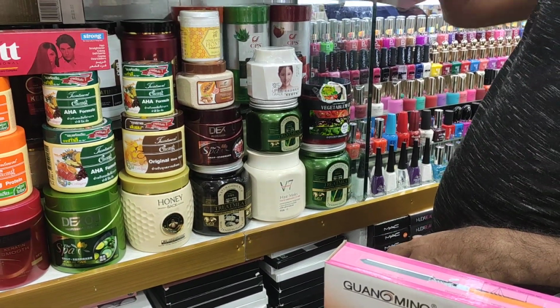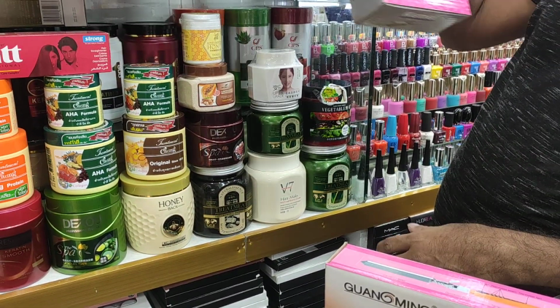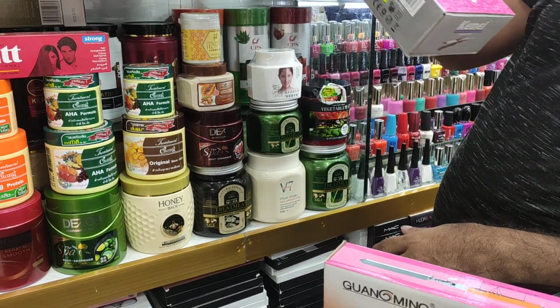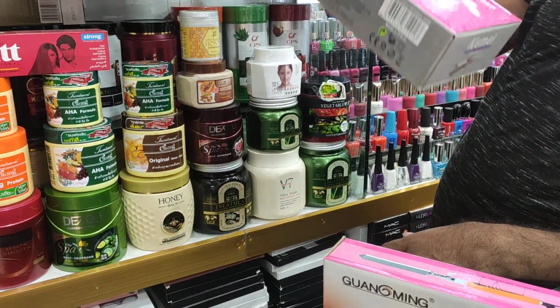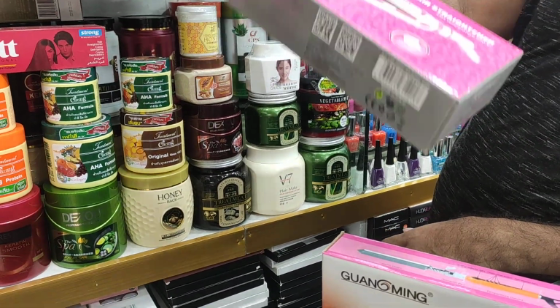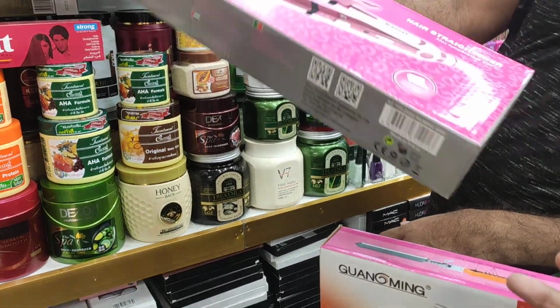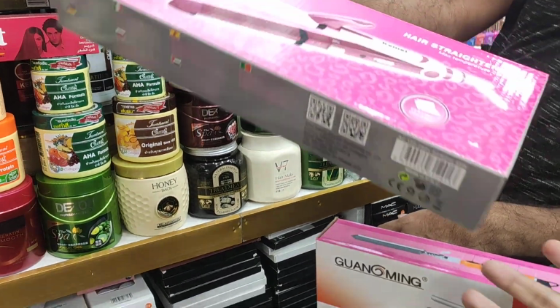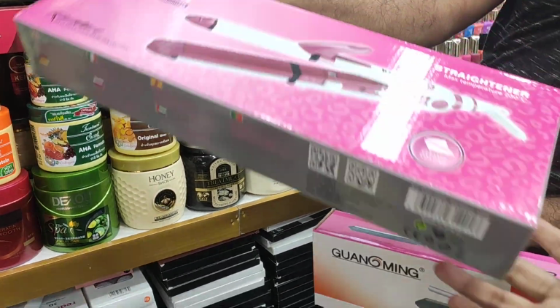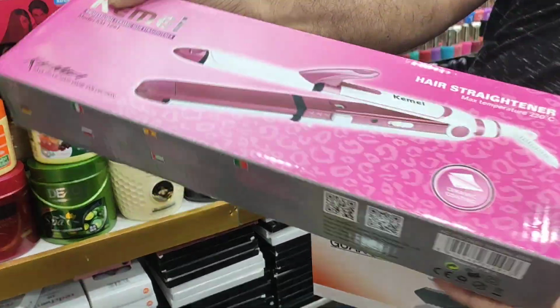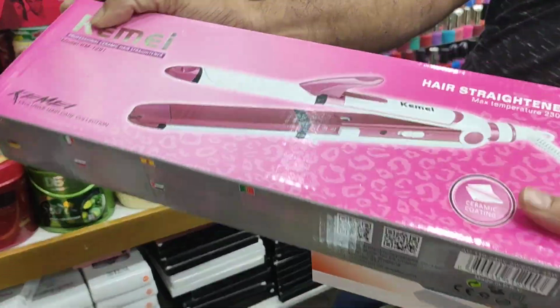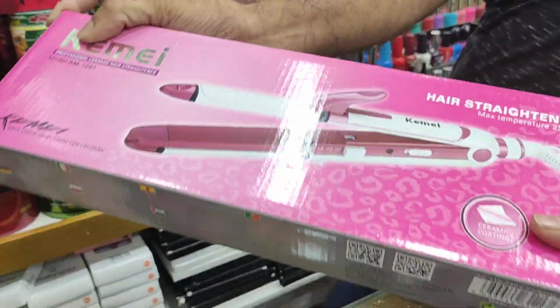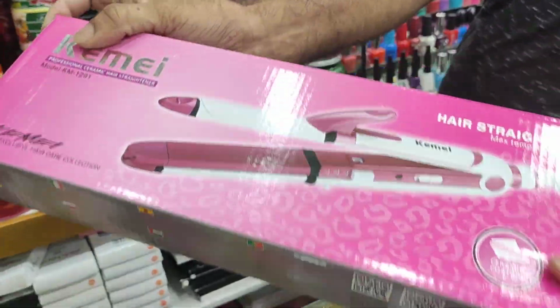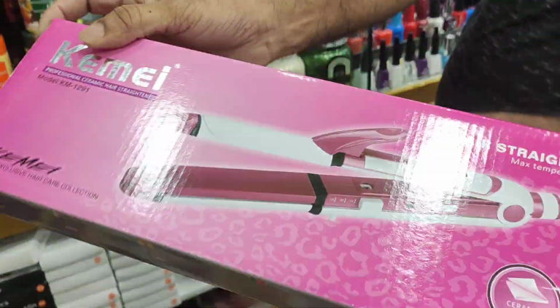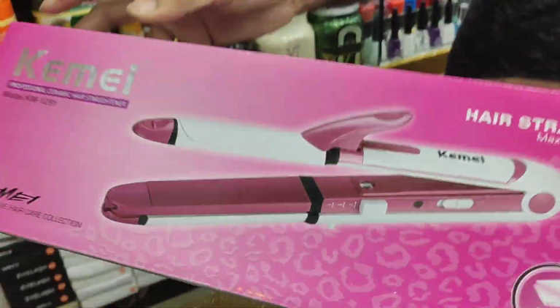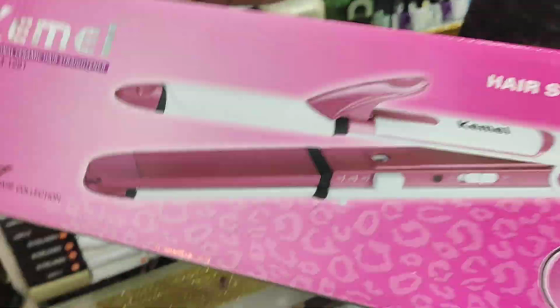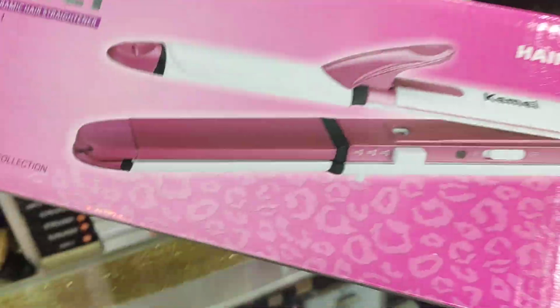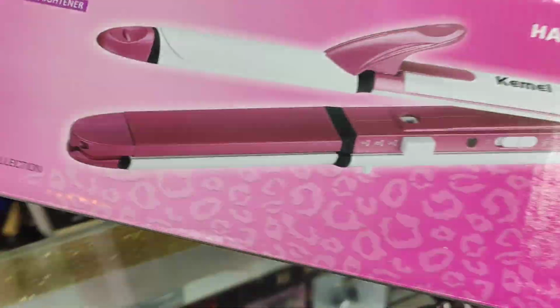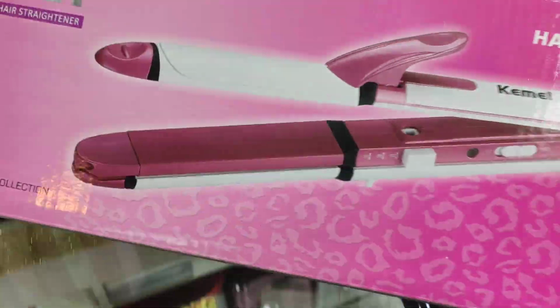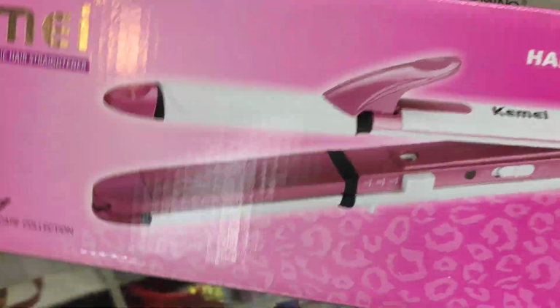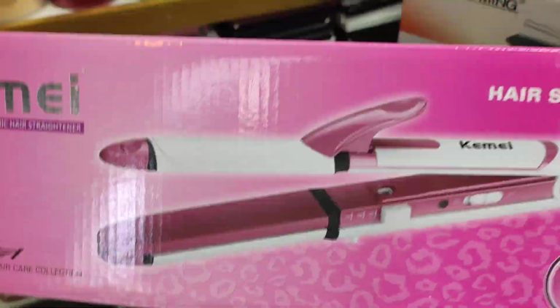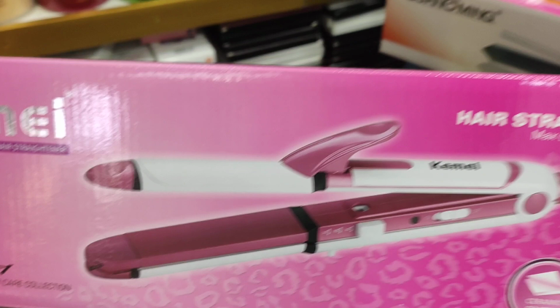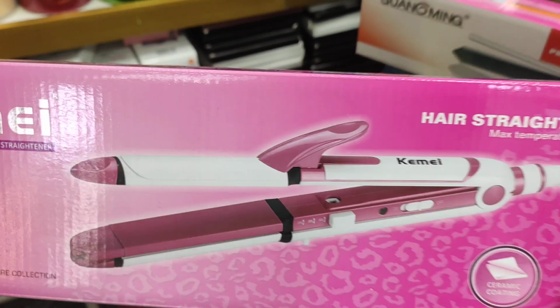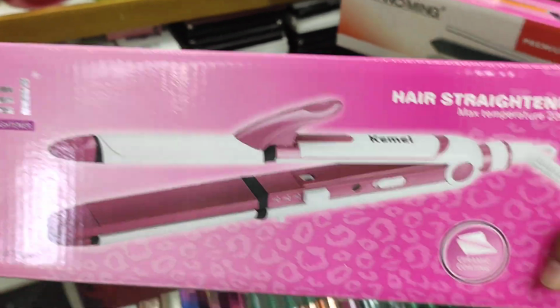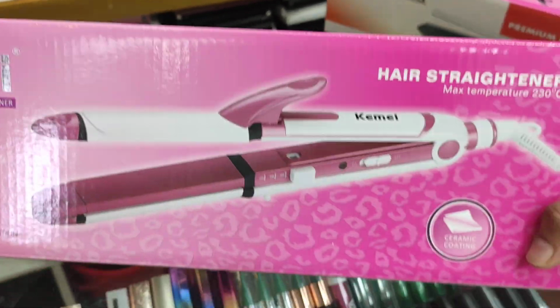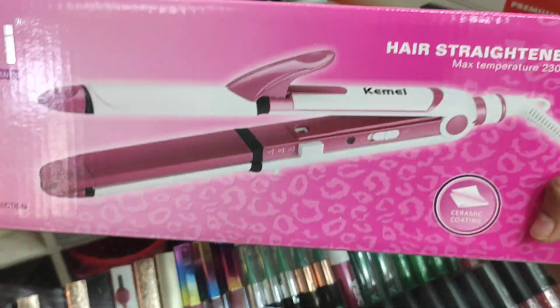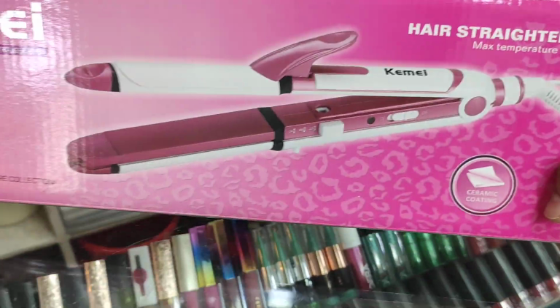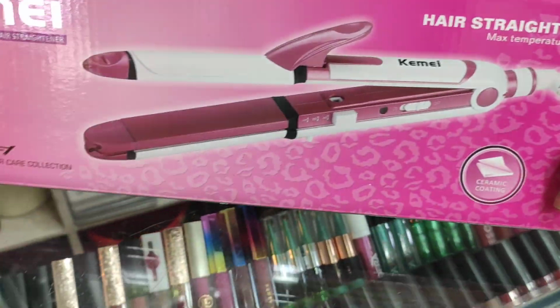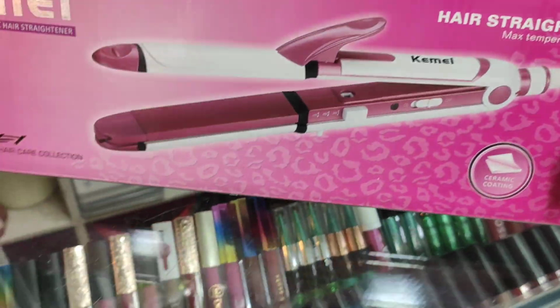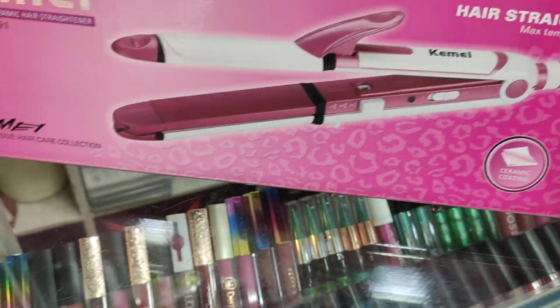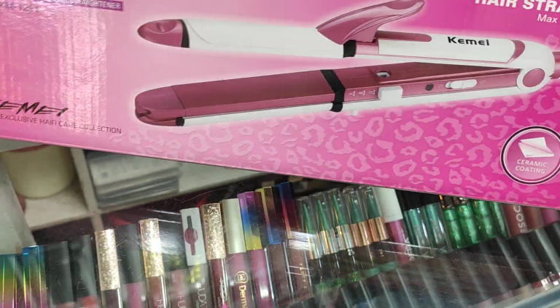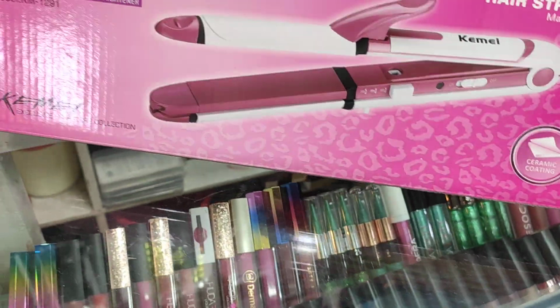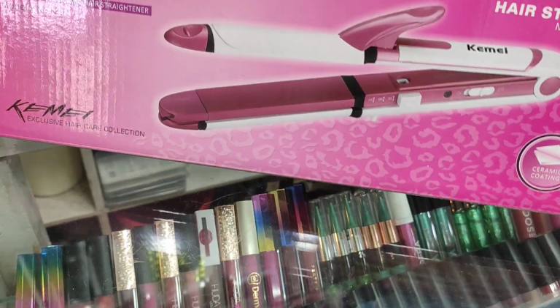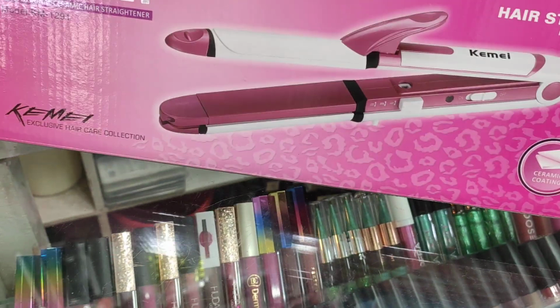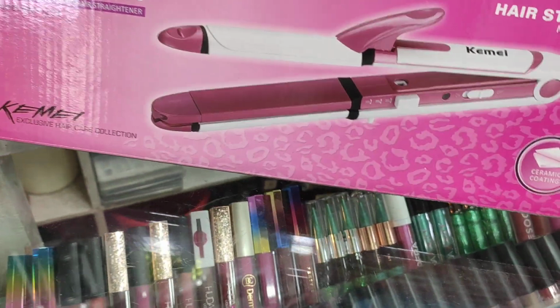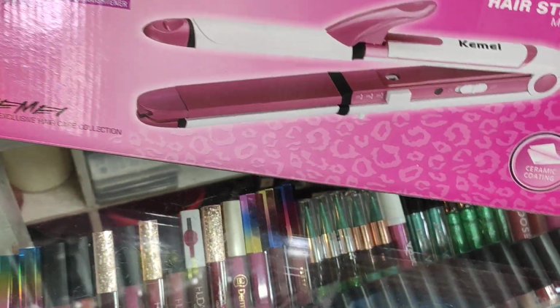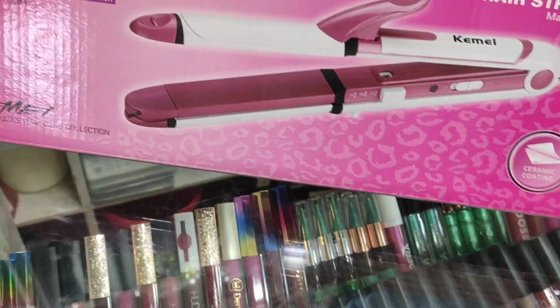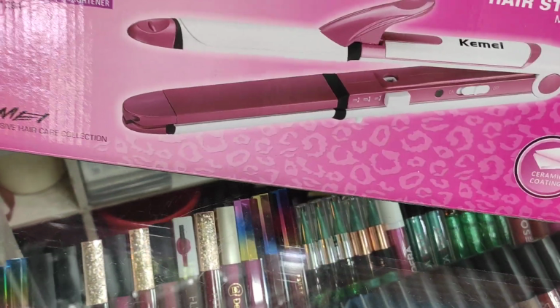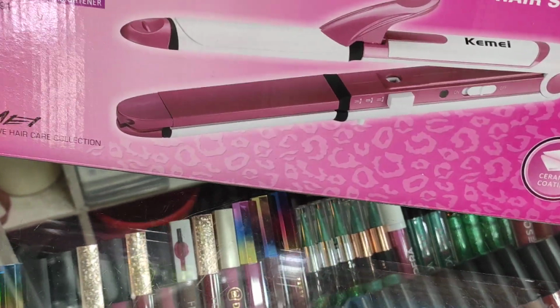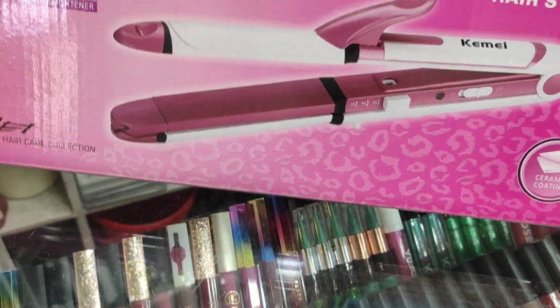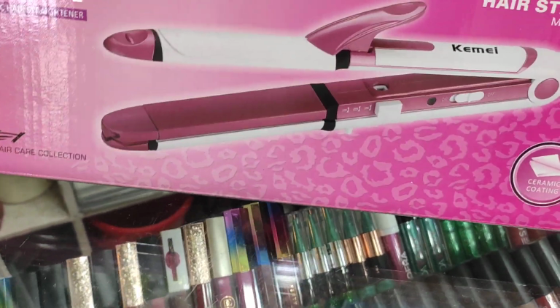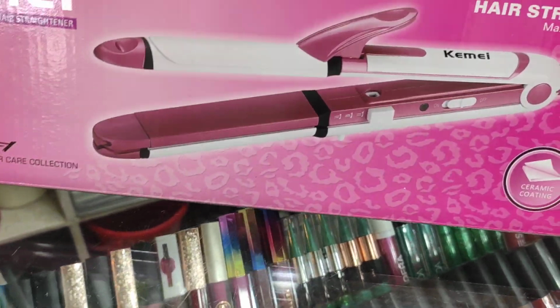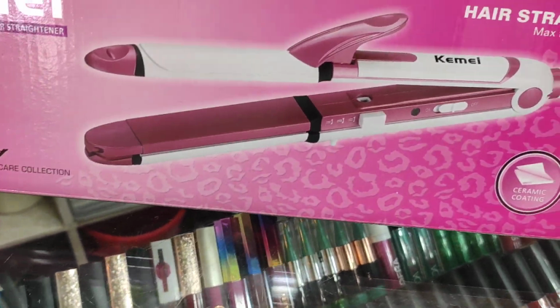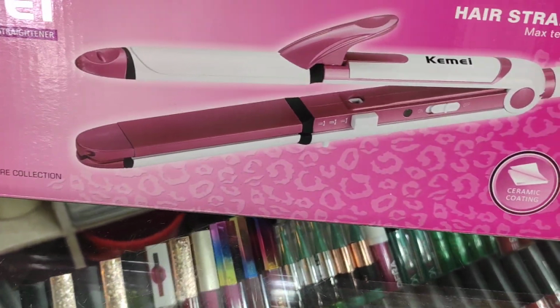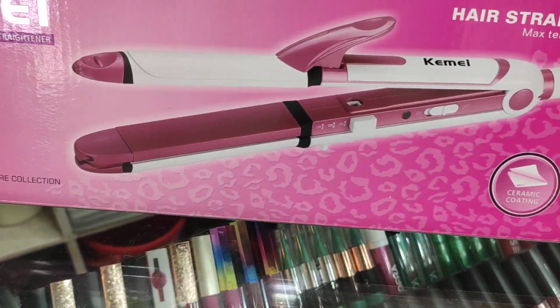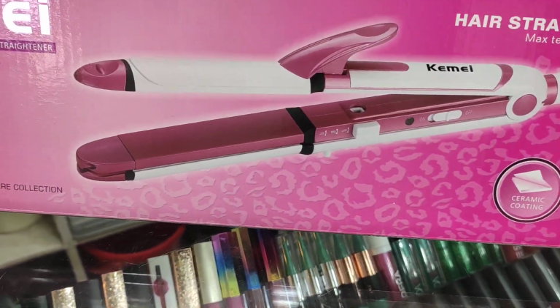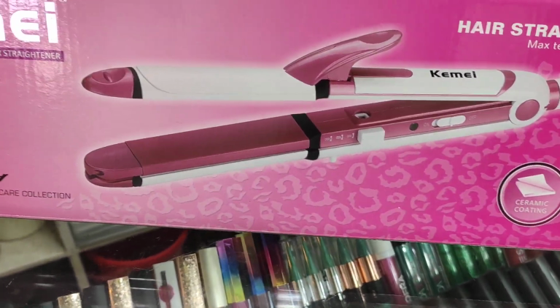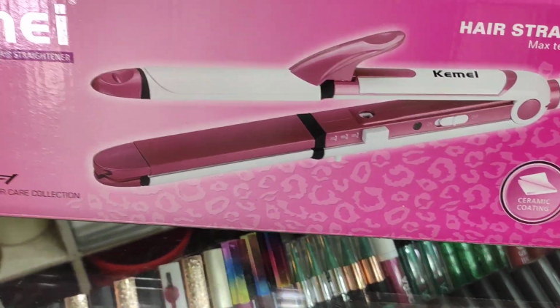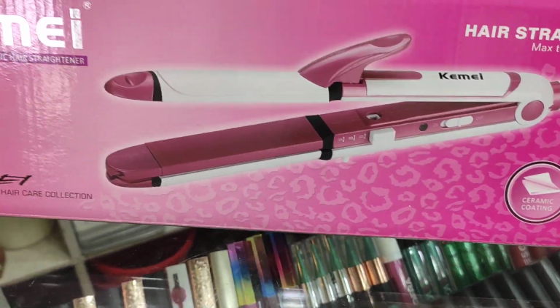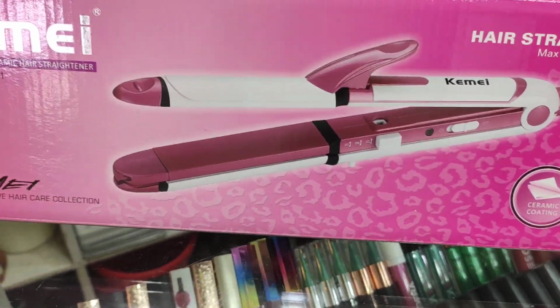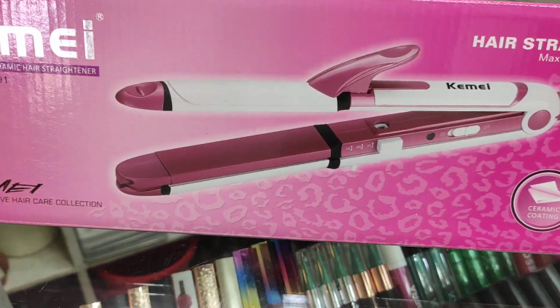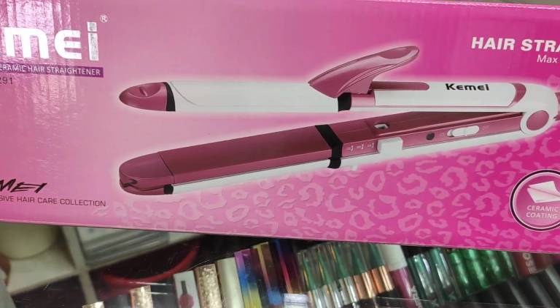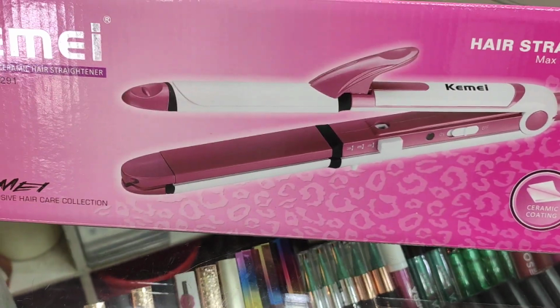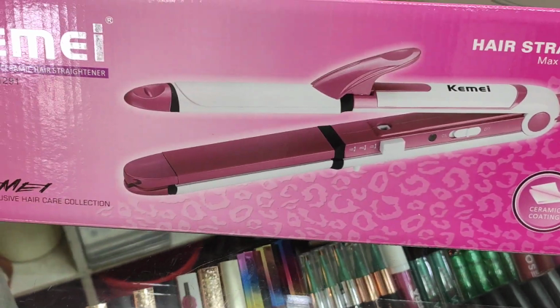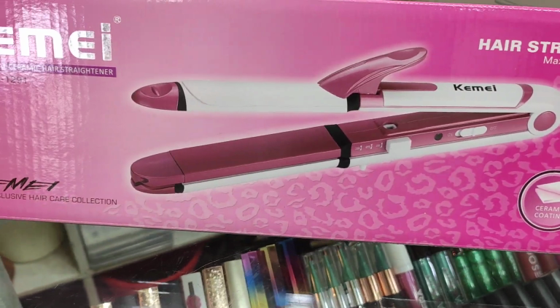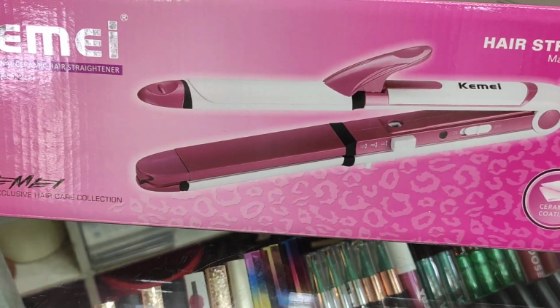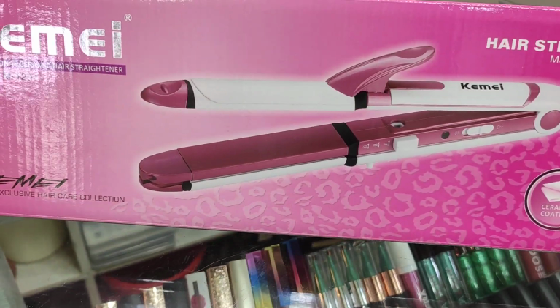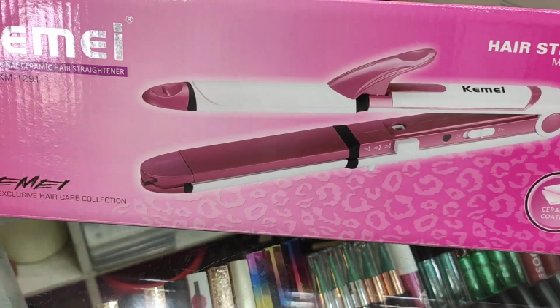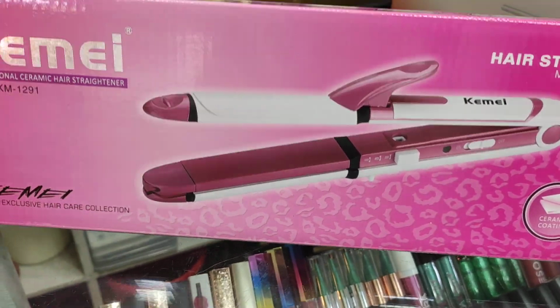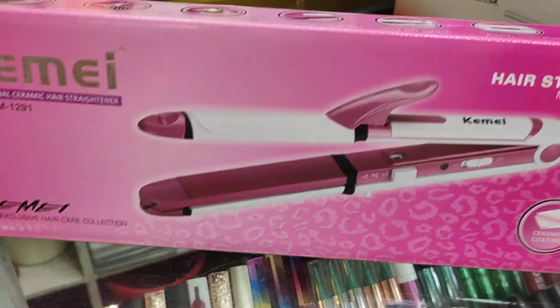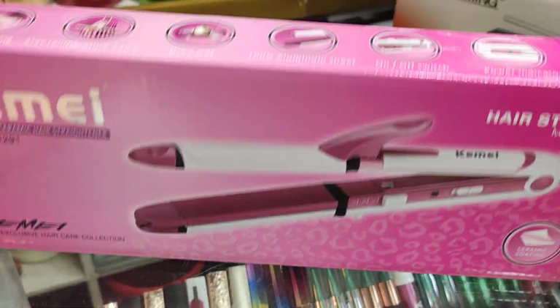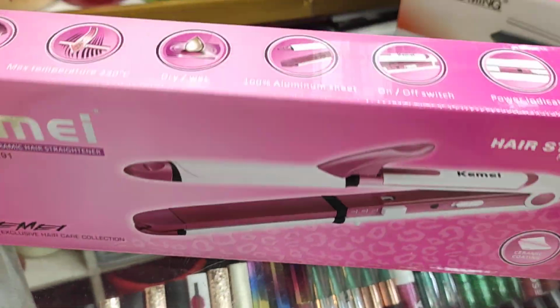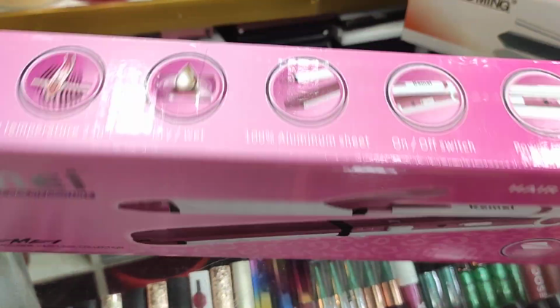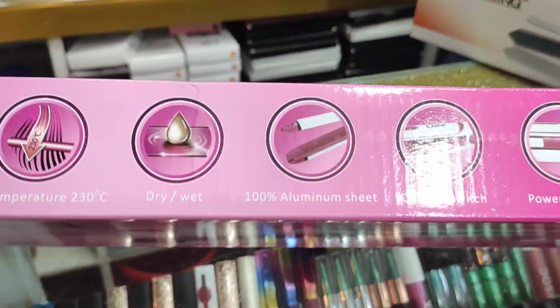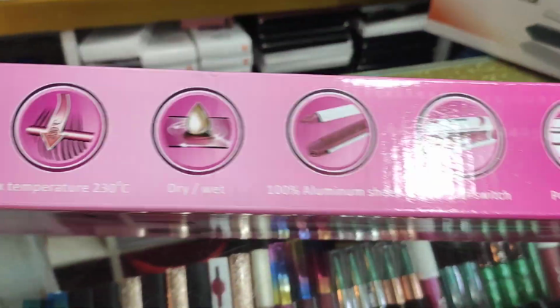What are you looking for? 3 in 1. This is a curling machine. This is a straightener.